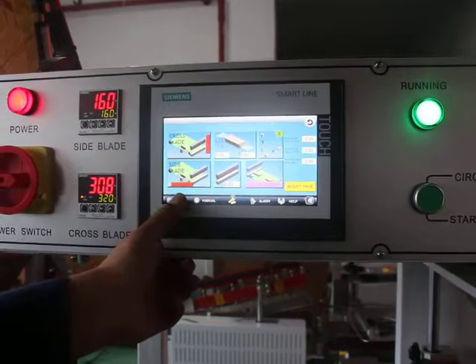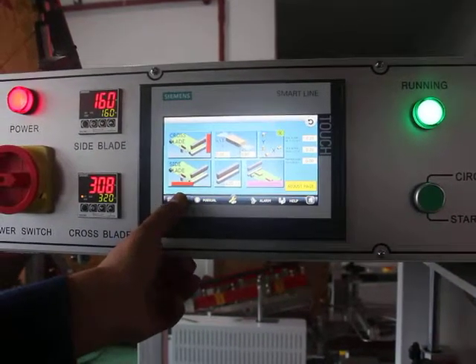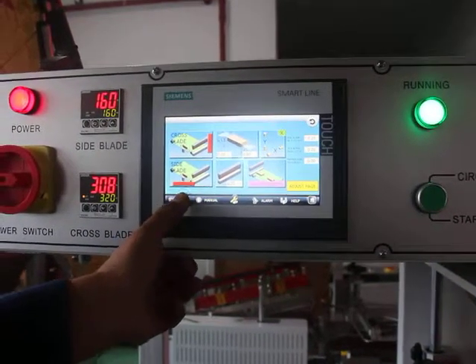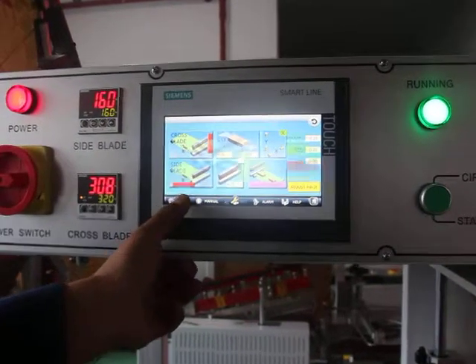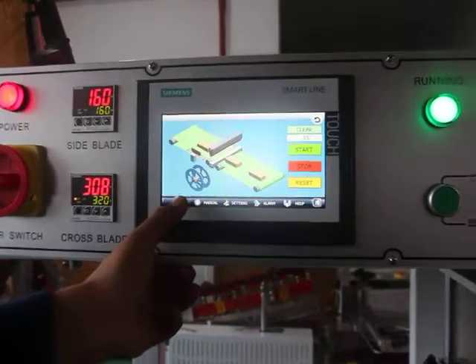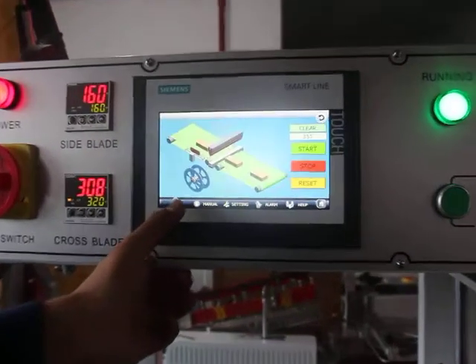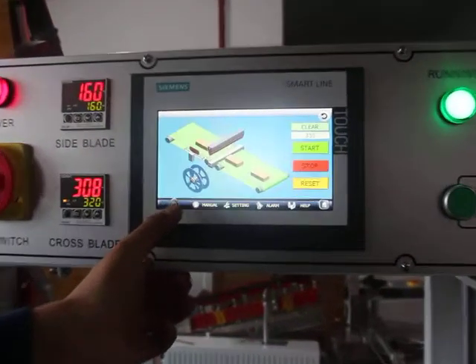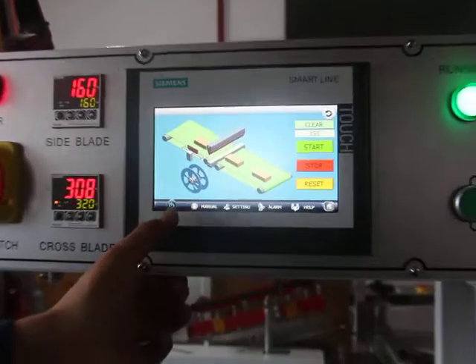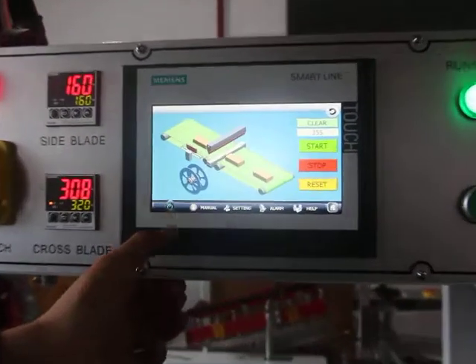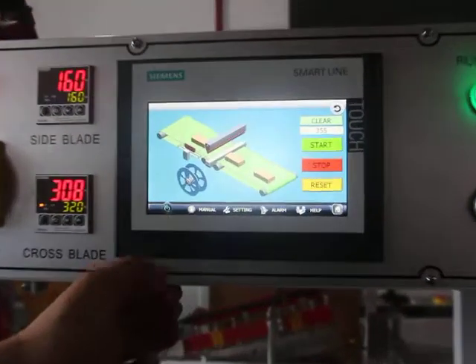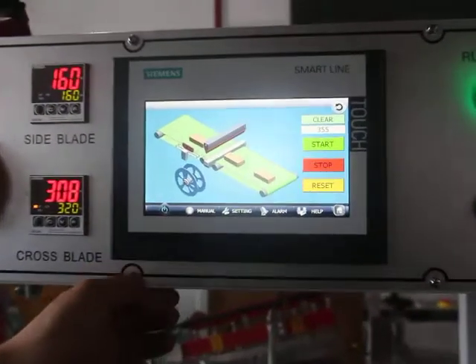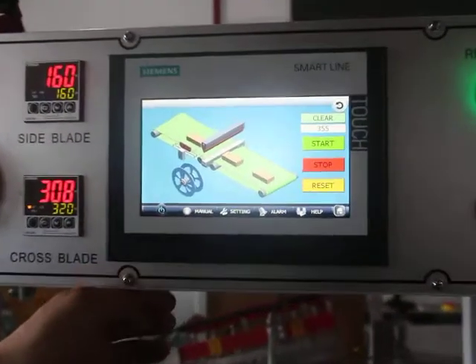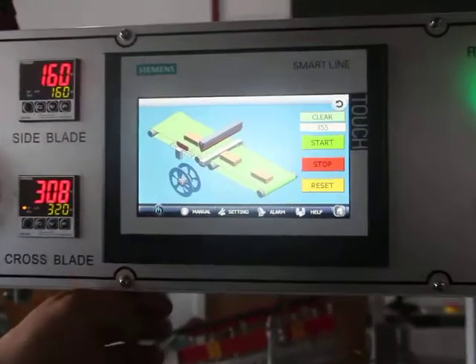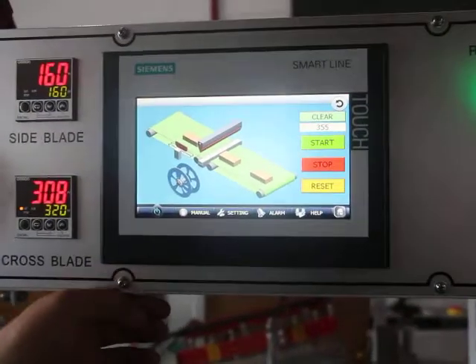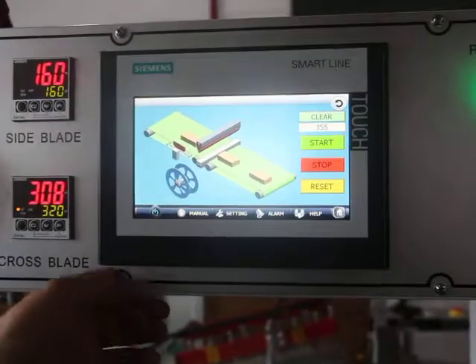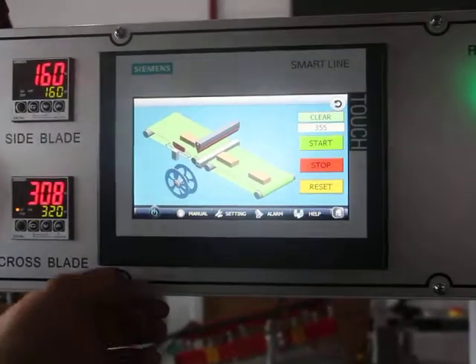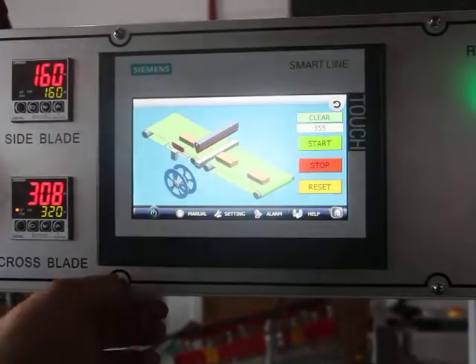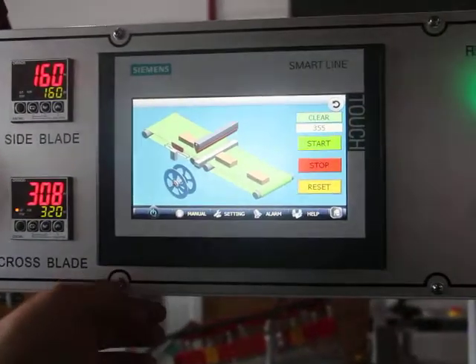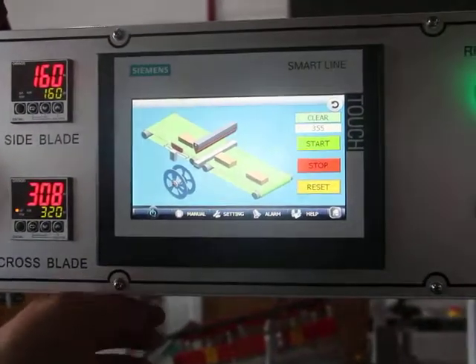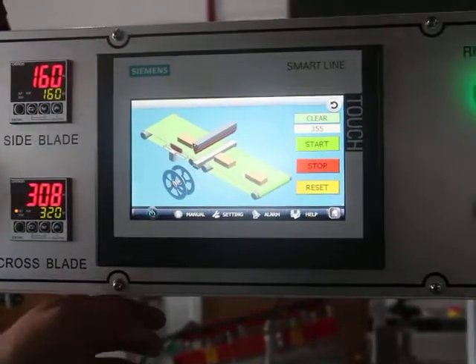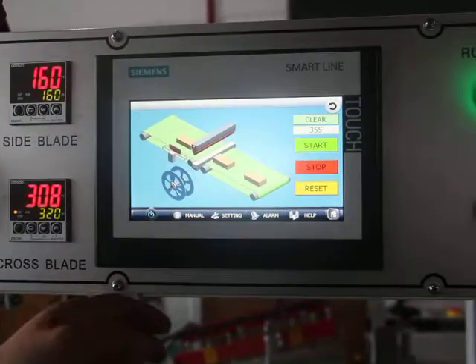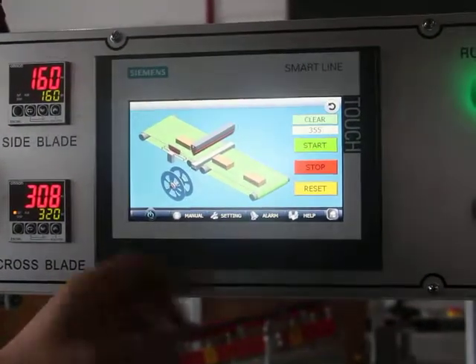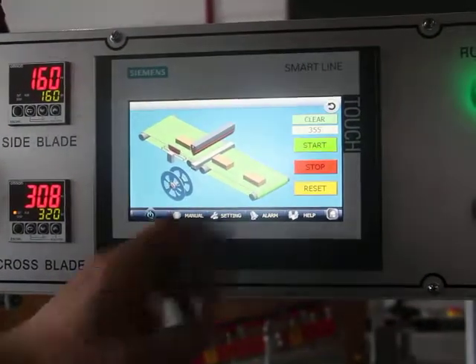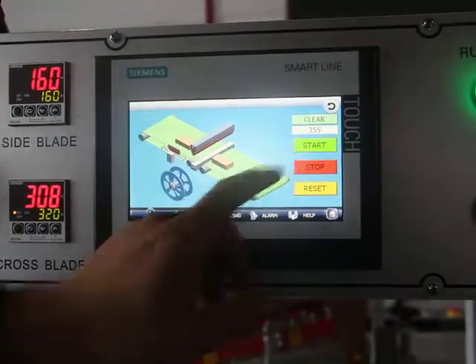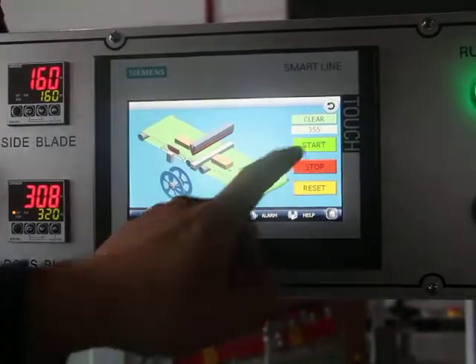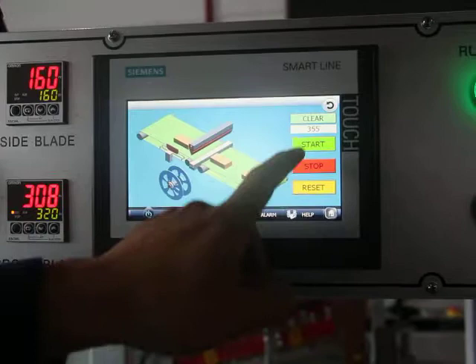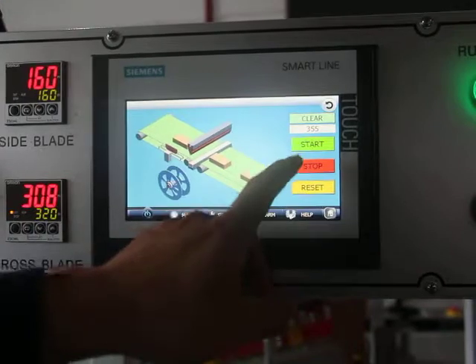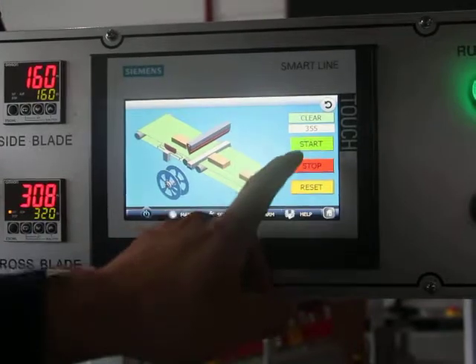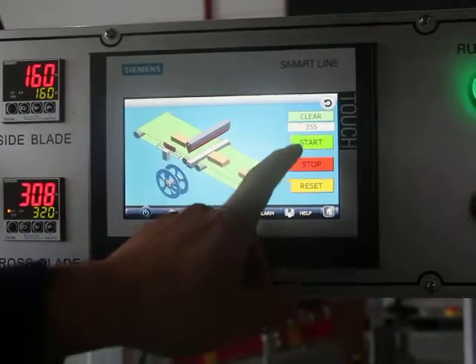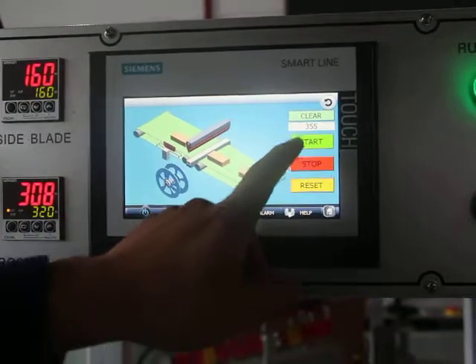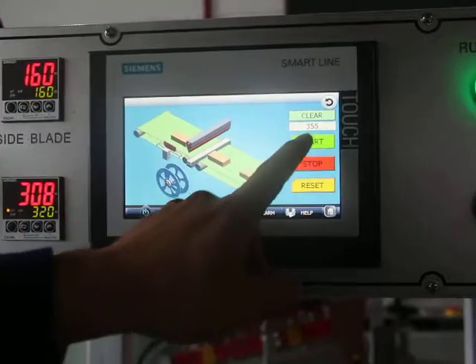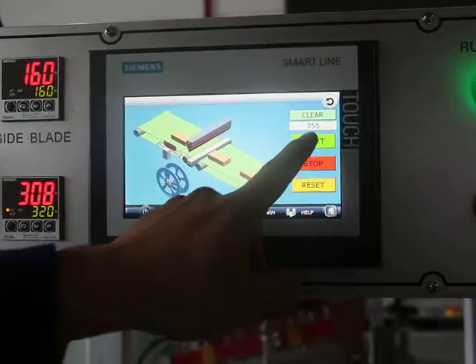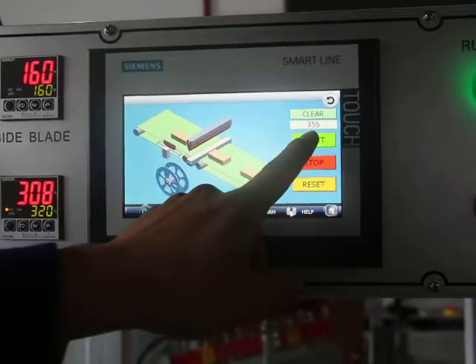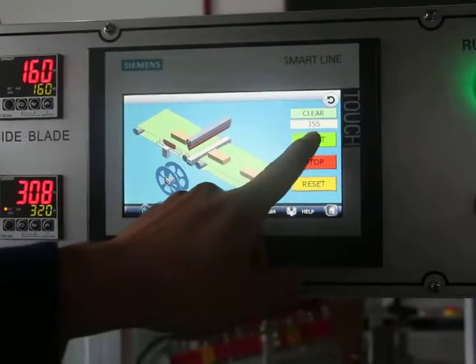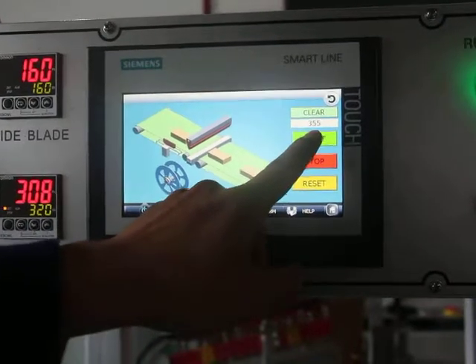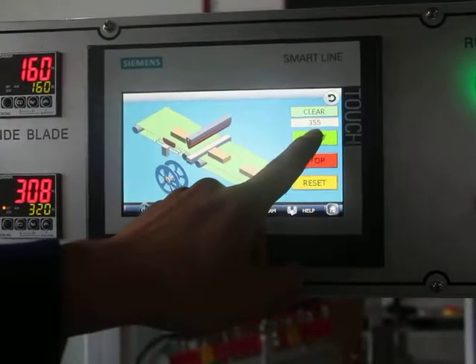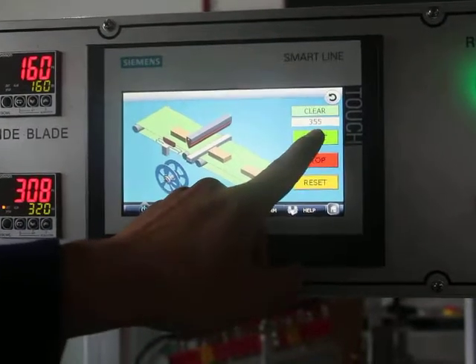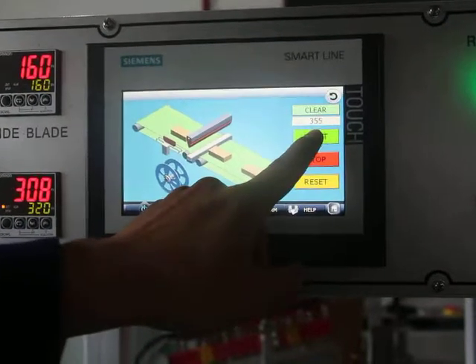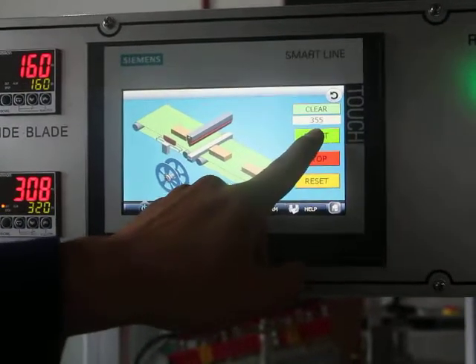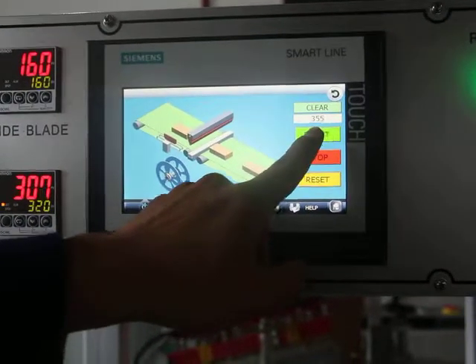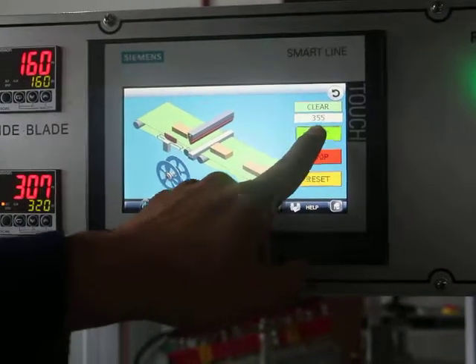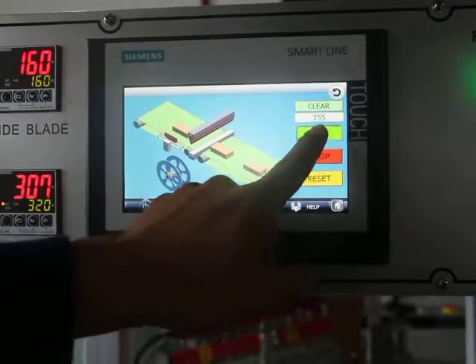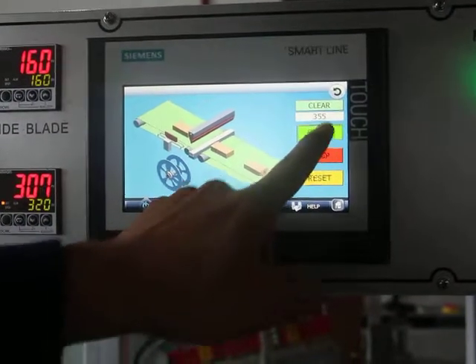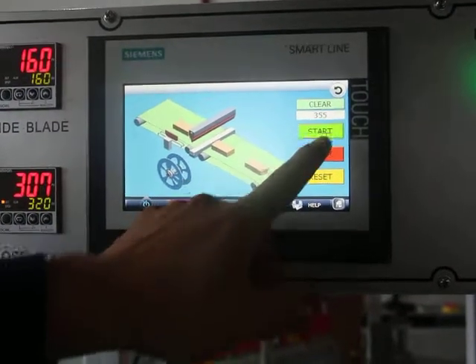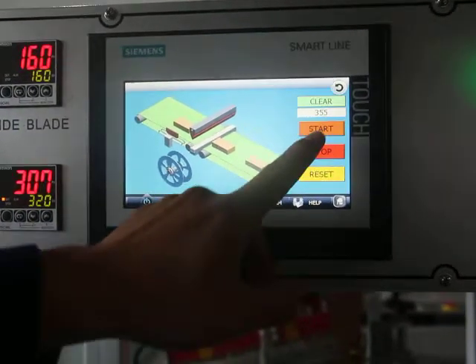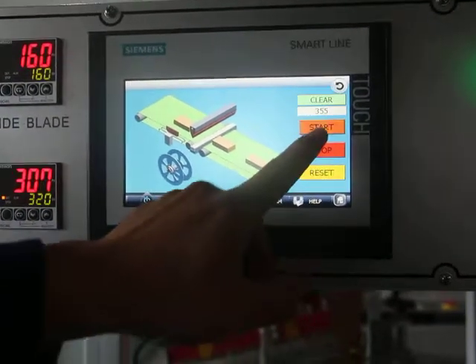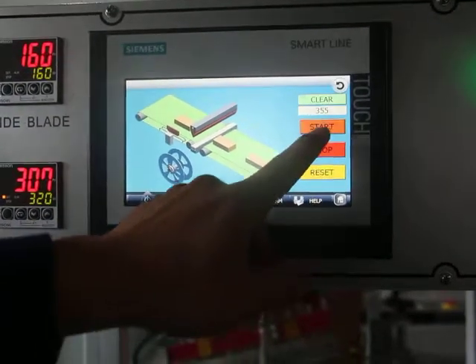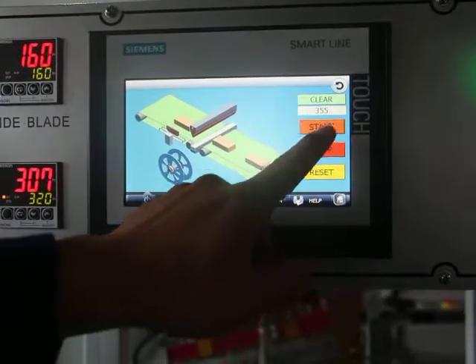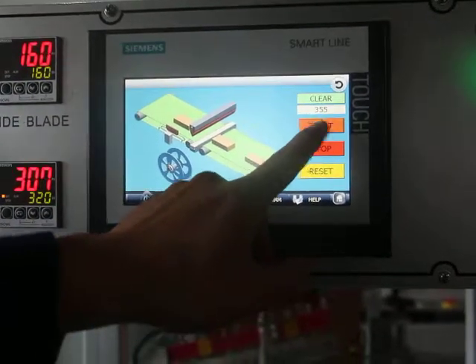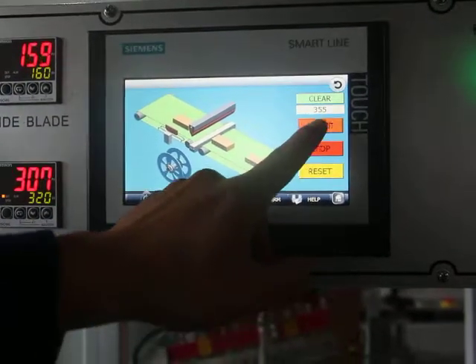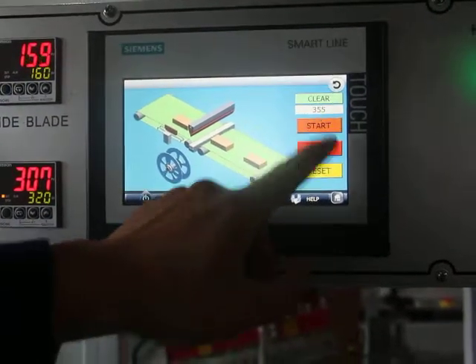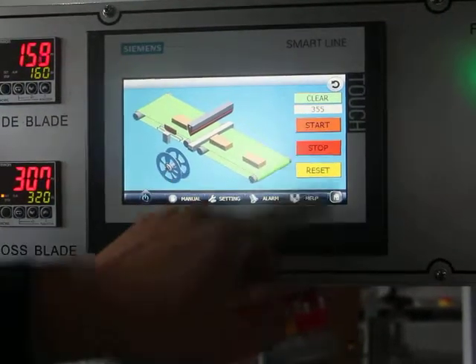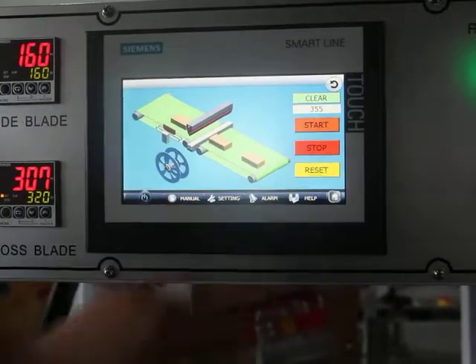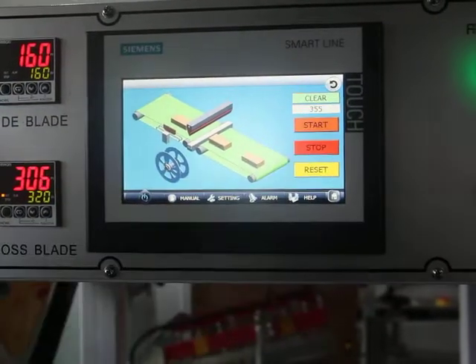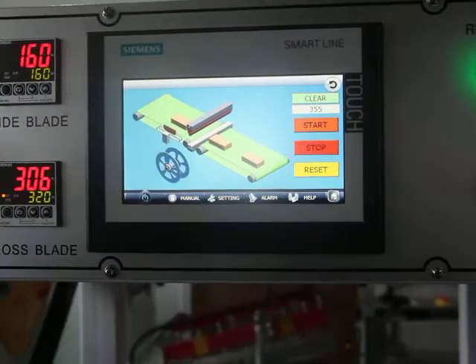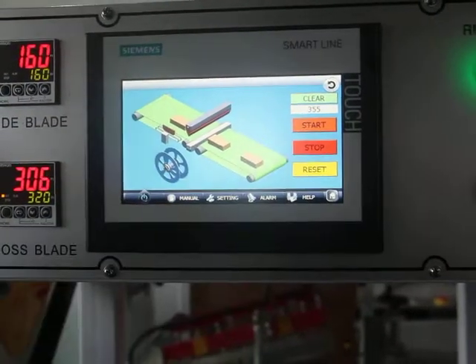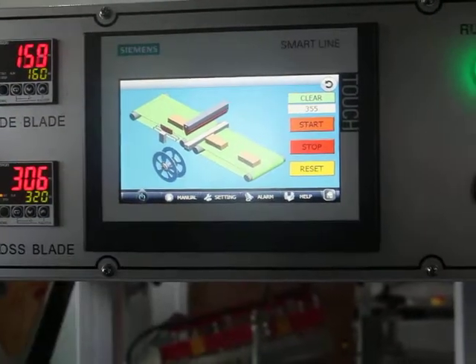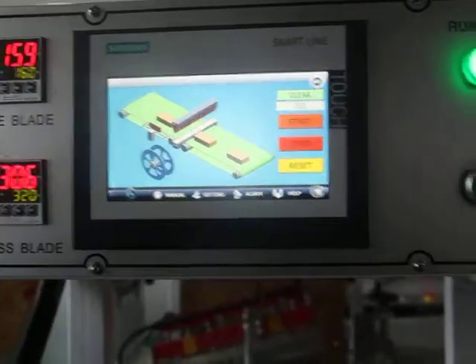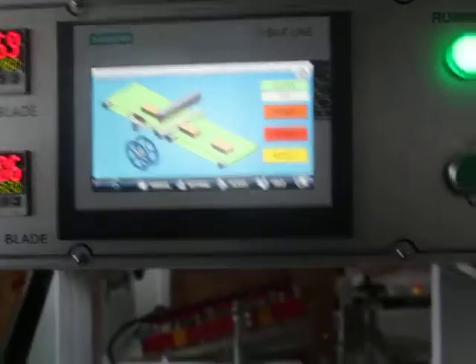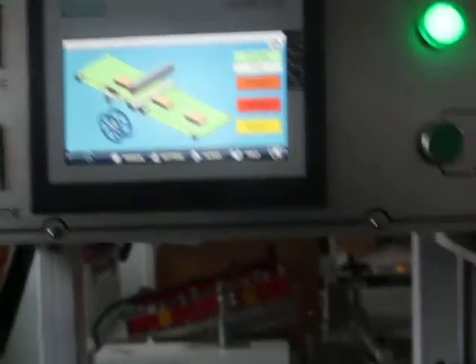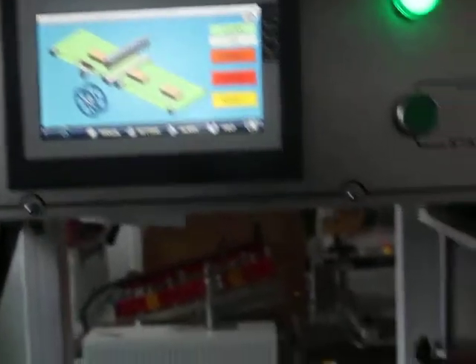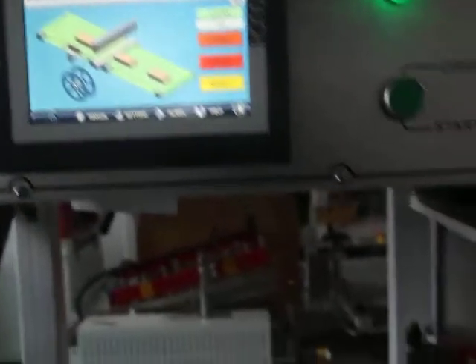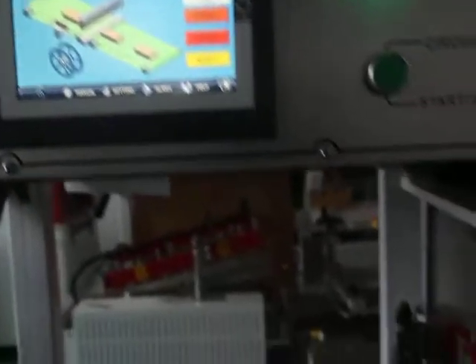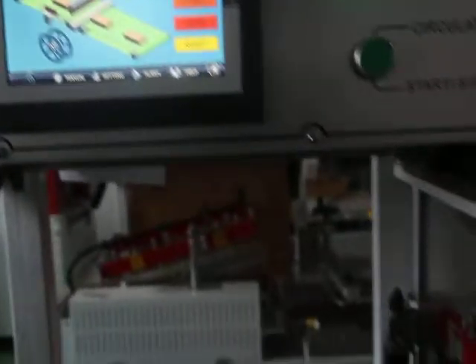Go into the auto page and you can start the machine and run it automatically.